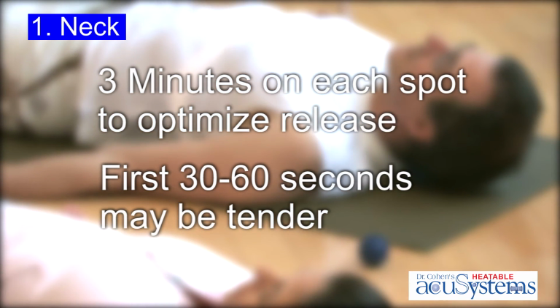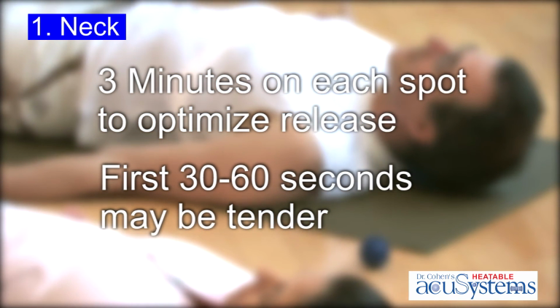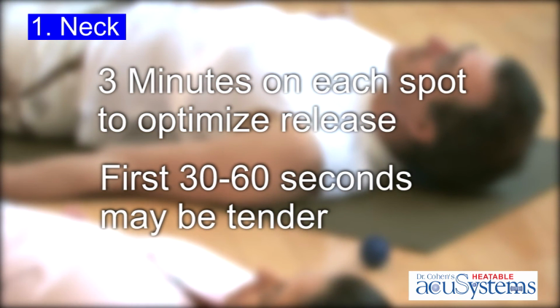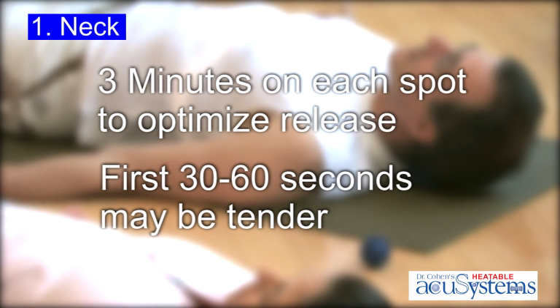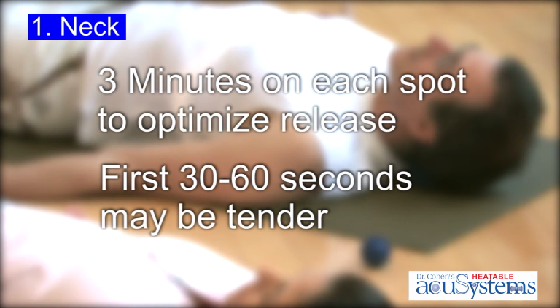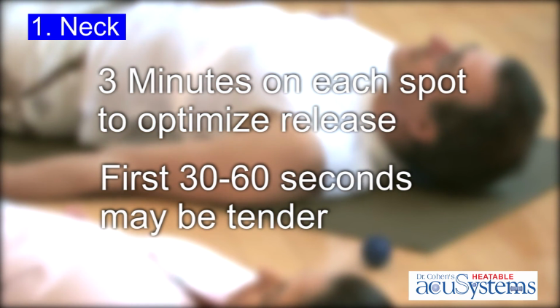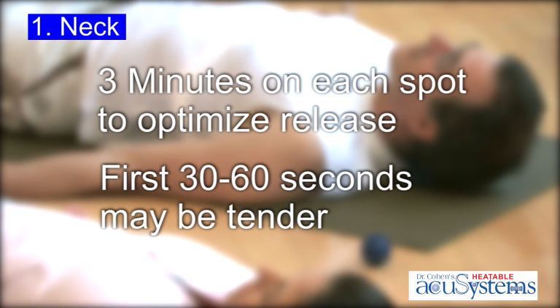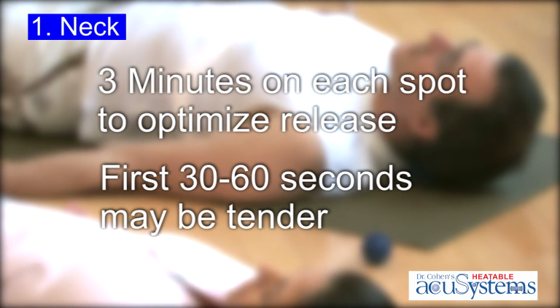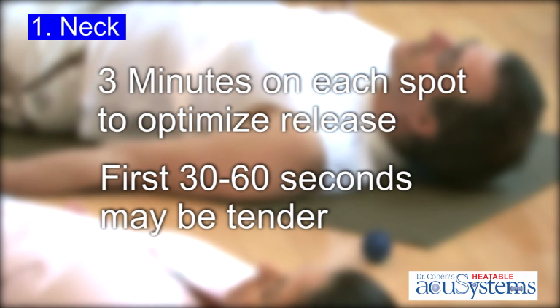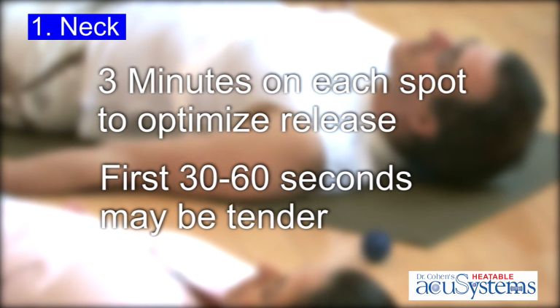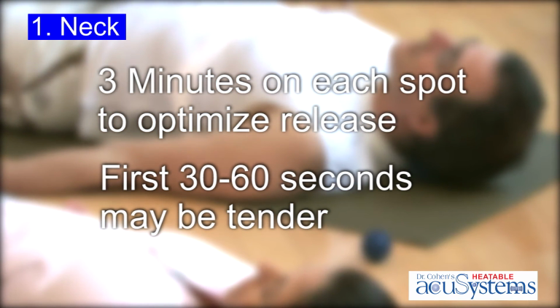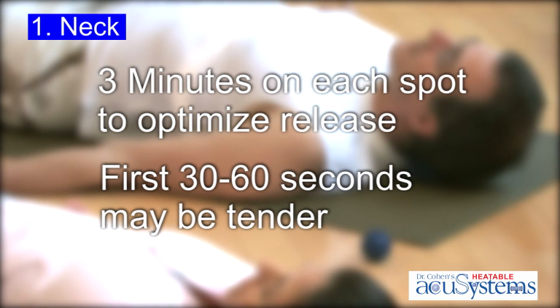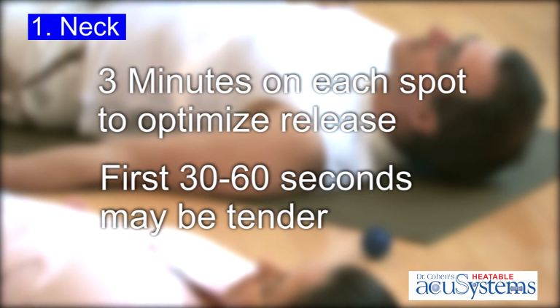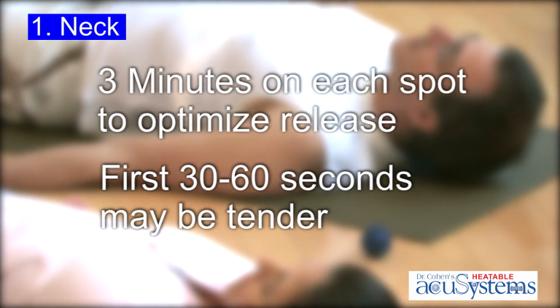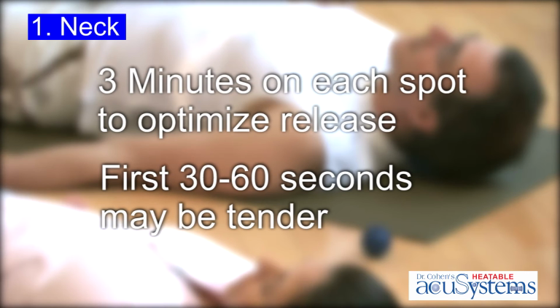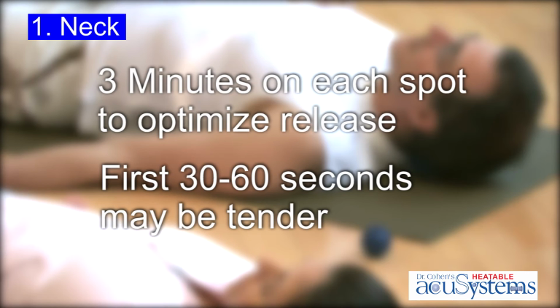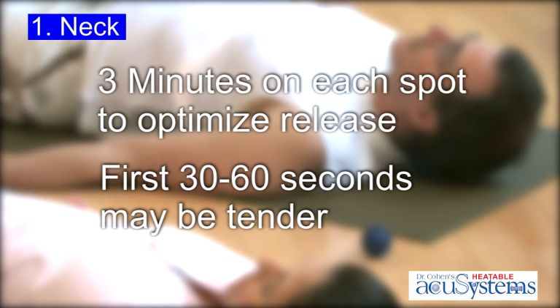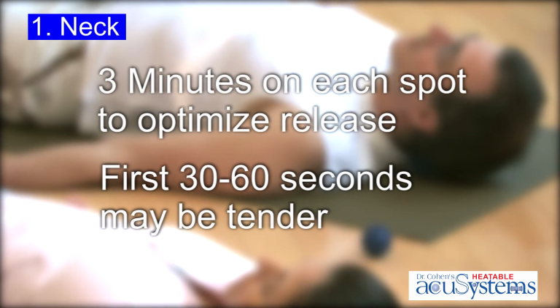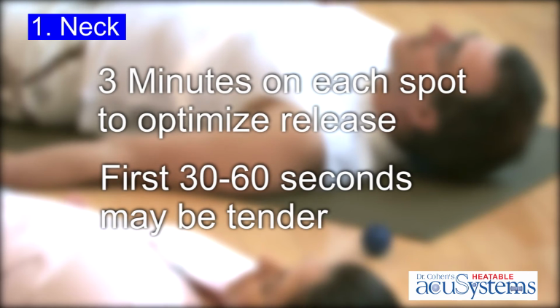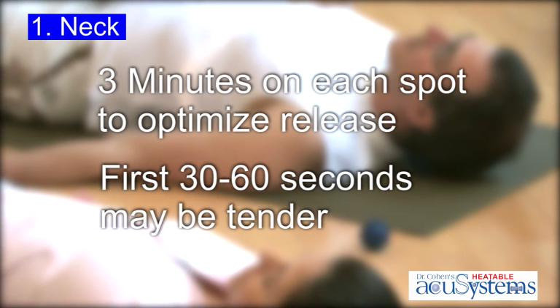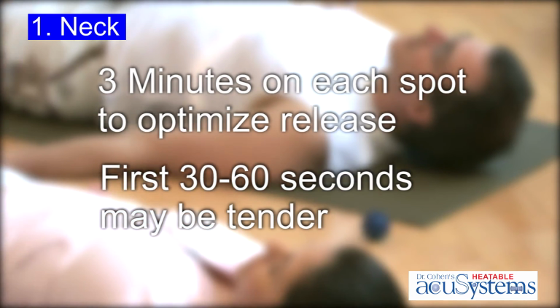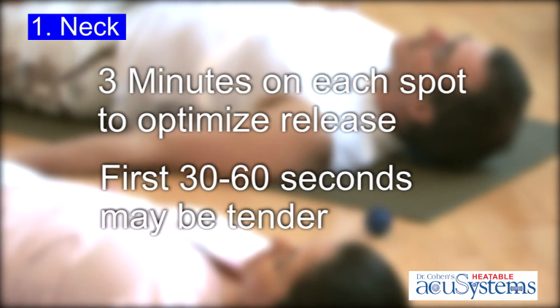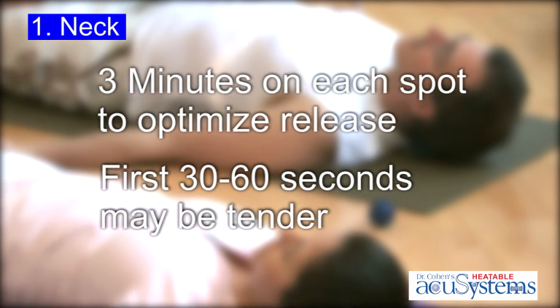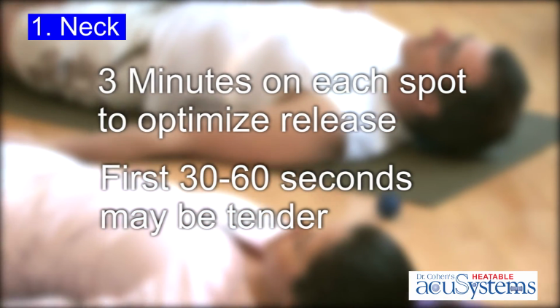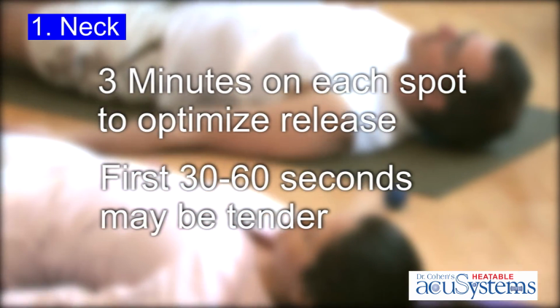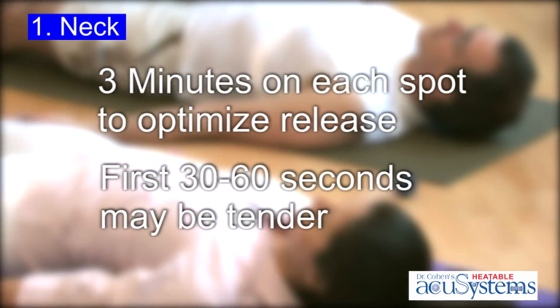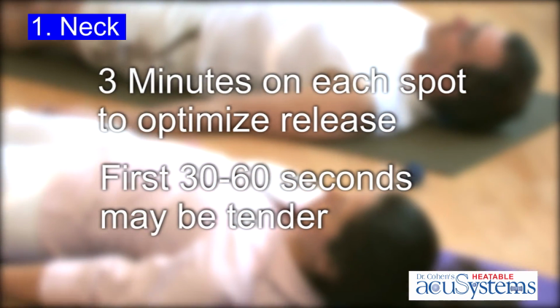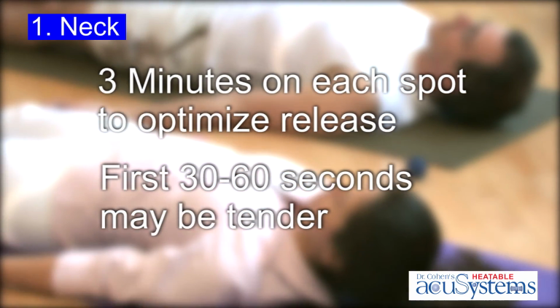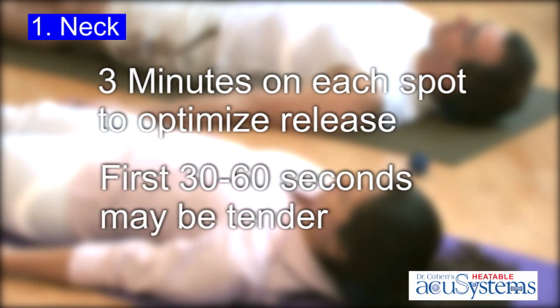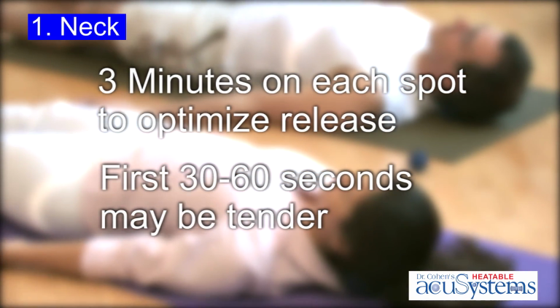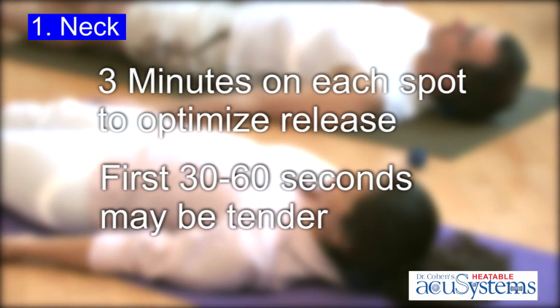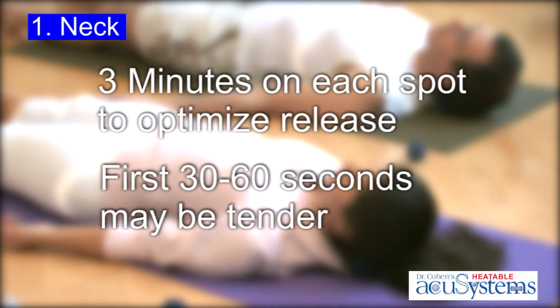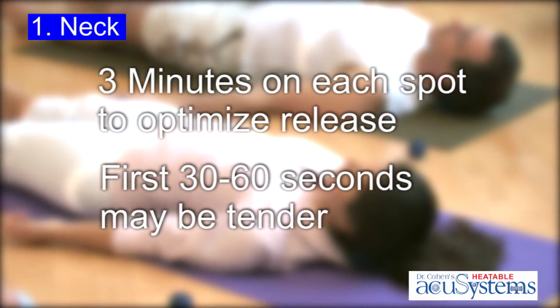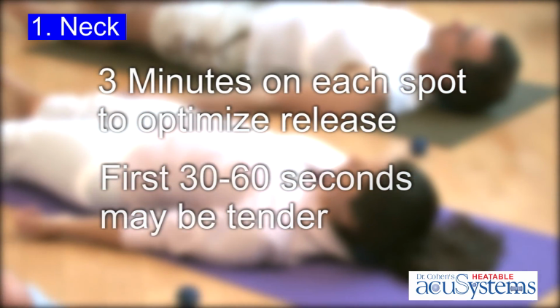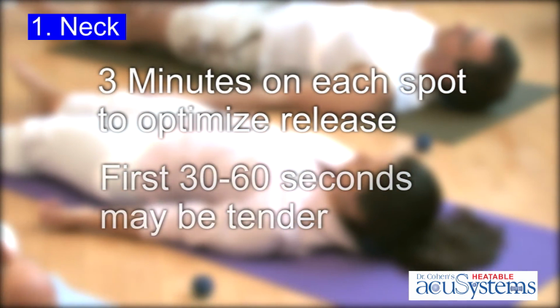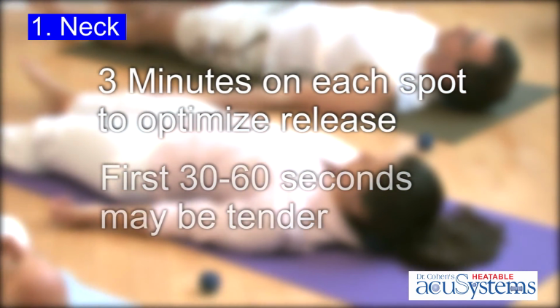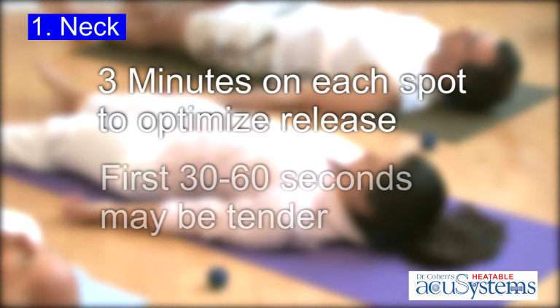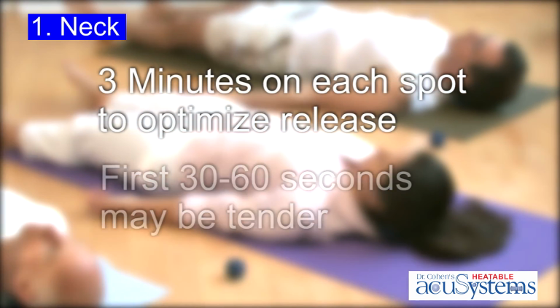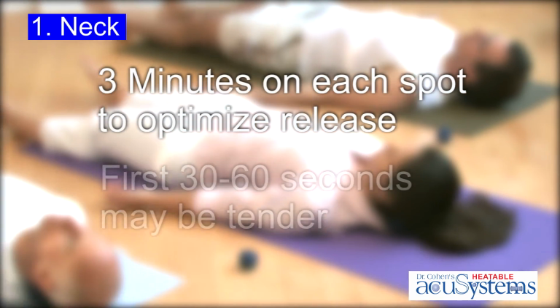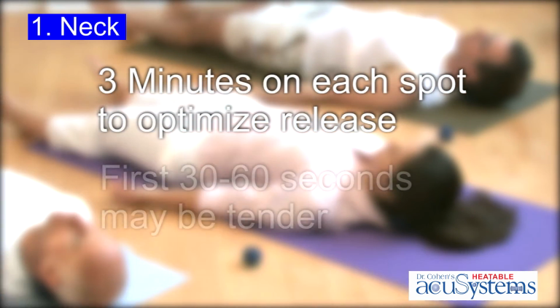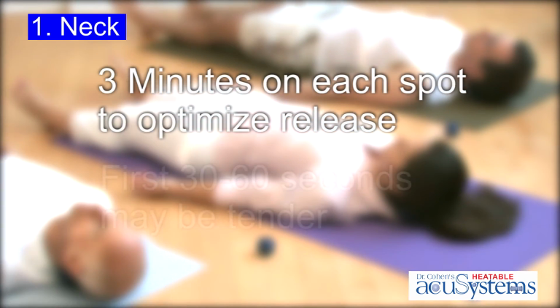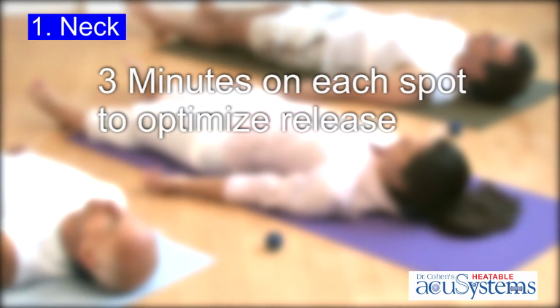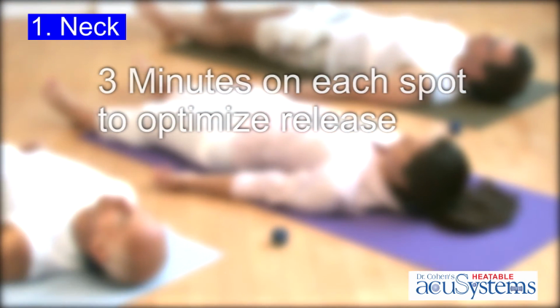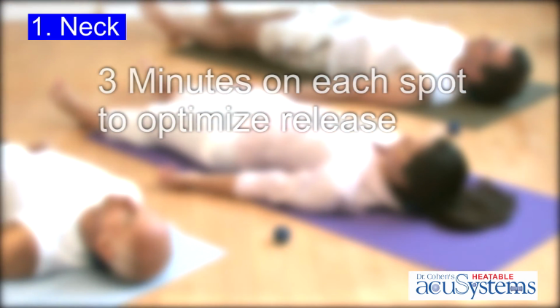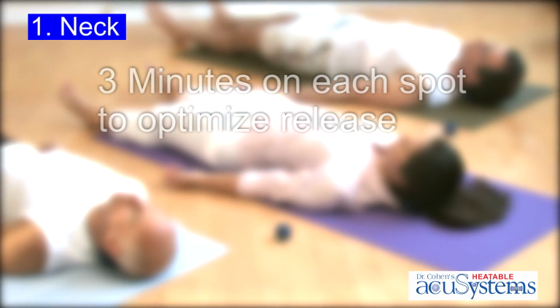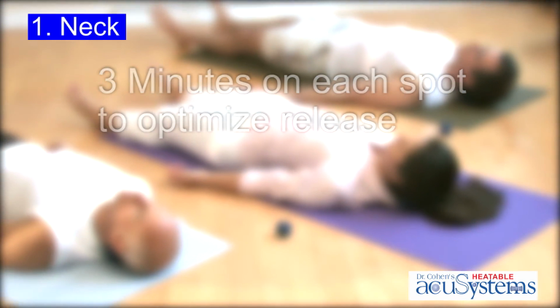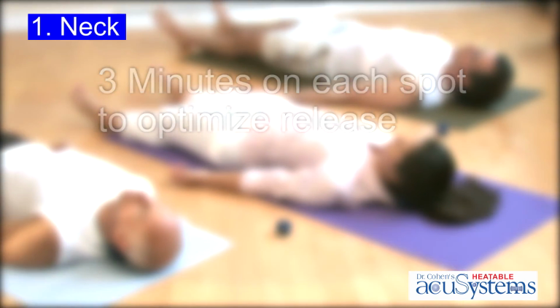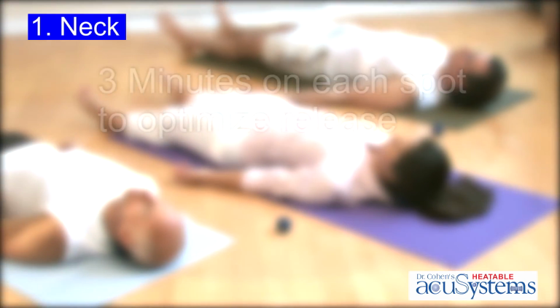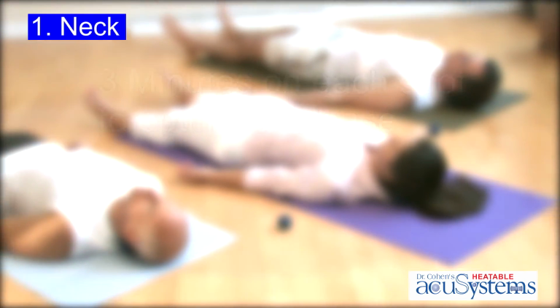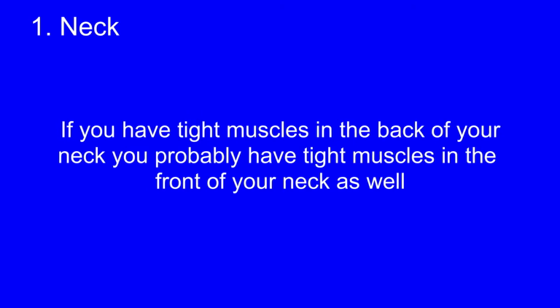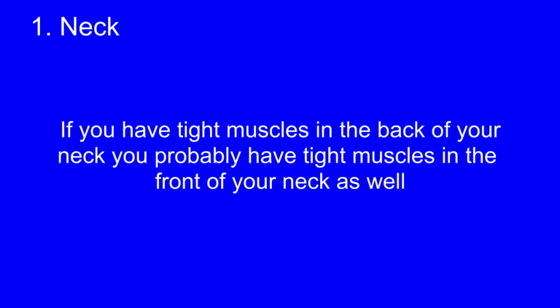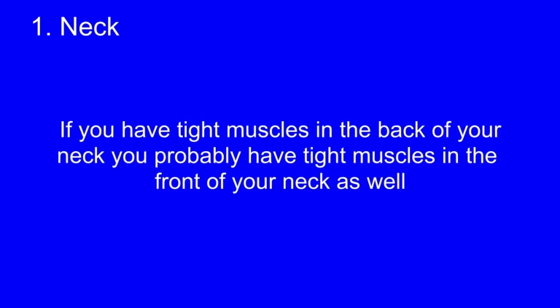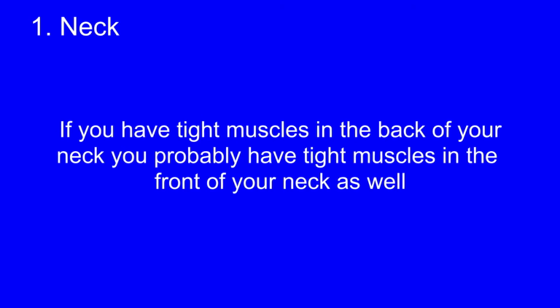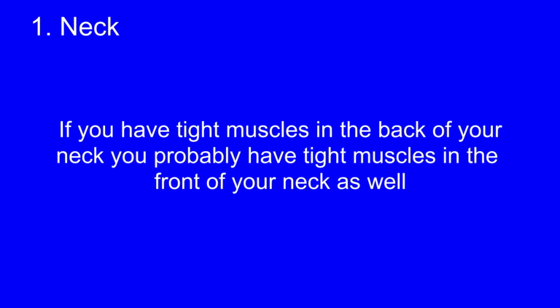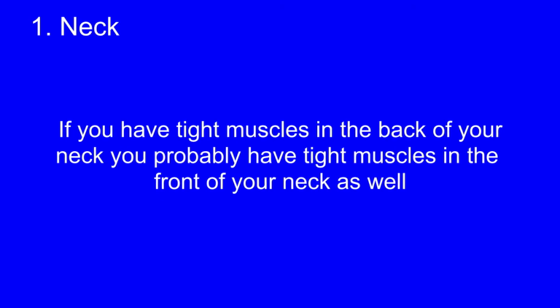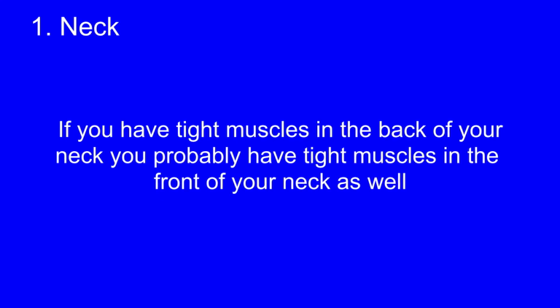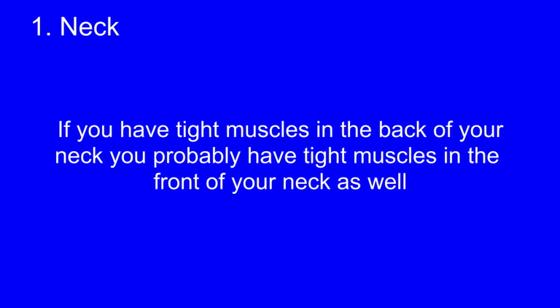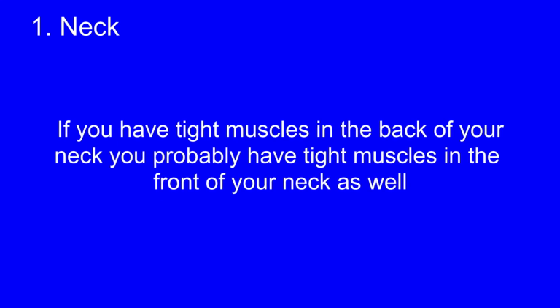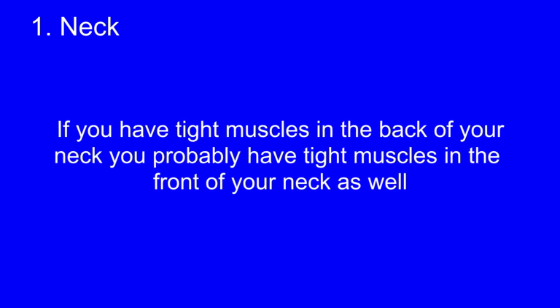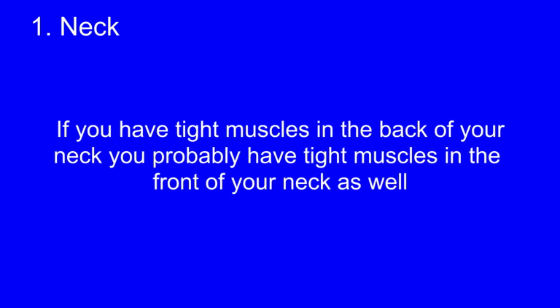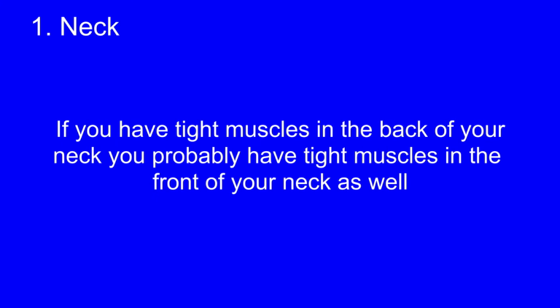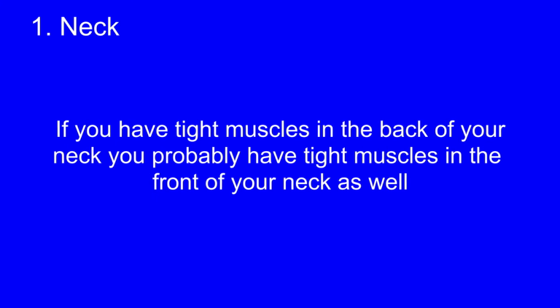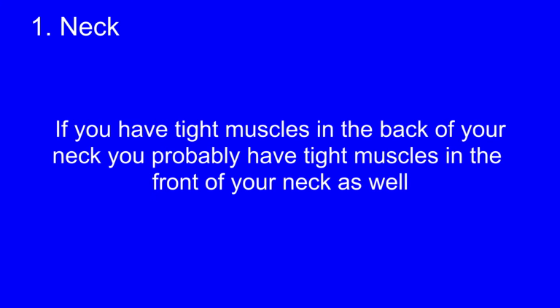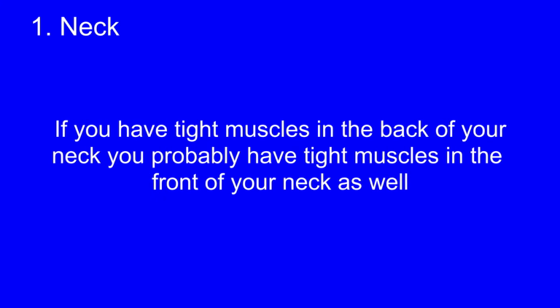If you're tight, the first 30 to 60 seconds may be tender. Don't let that worry you — keep going through it.